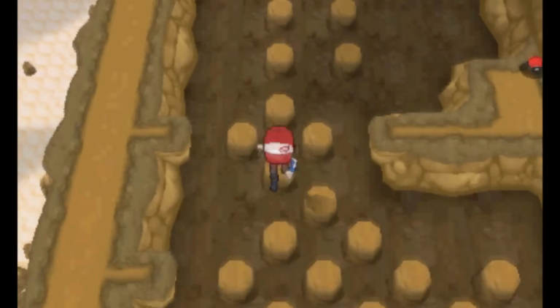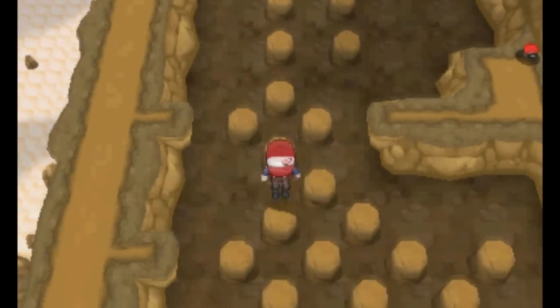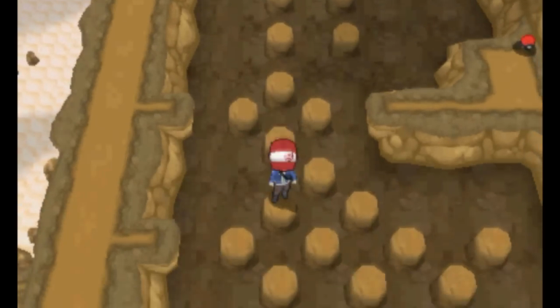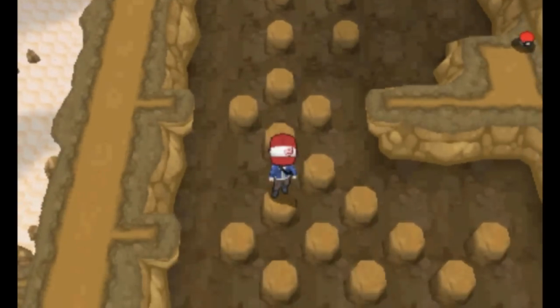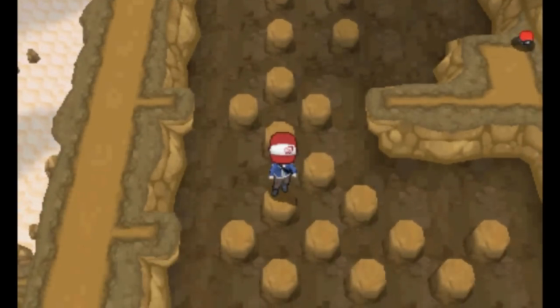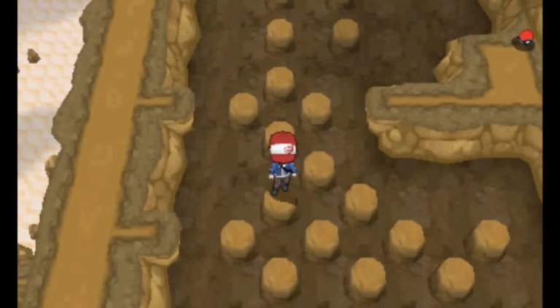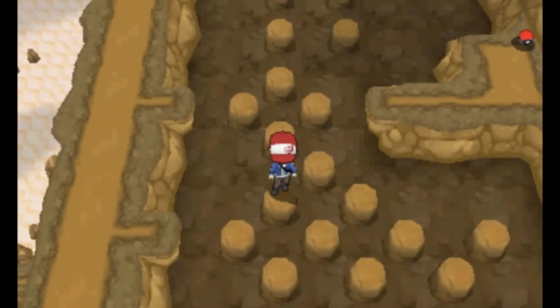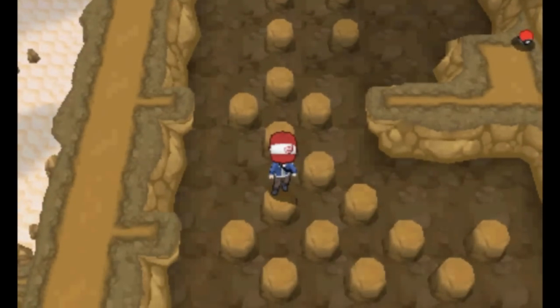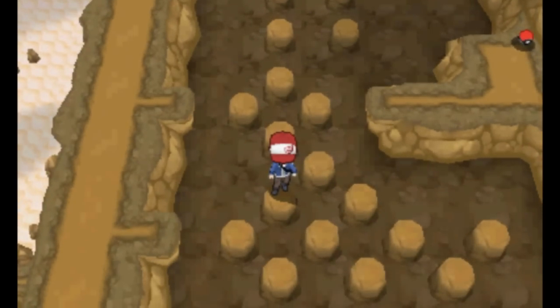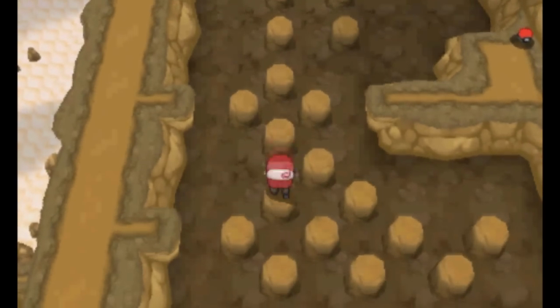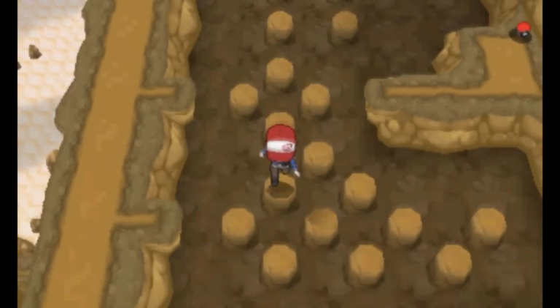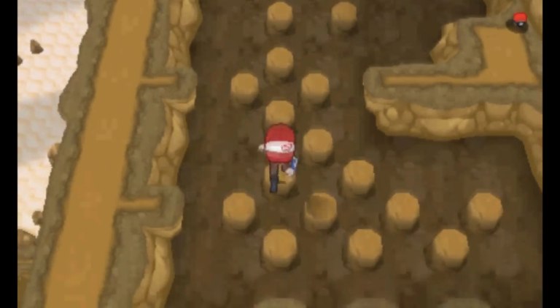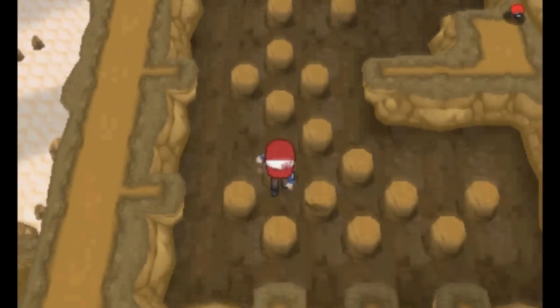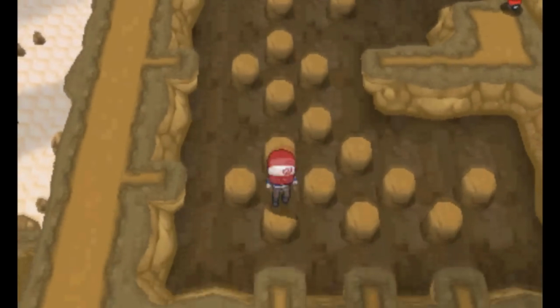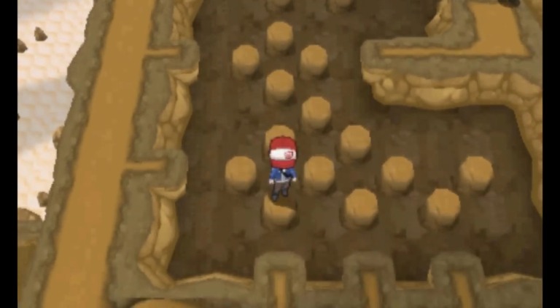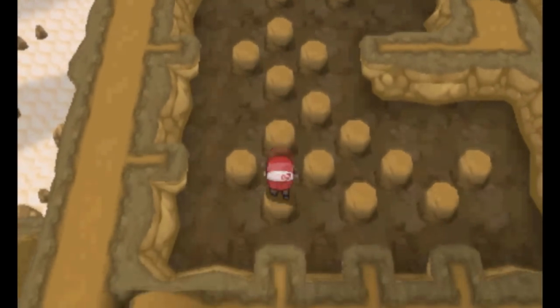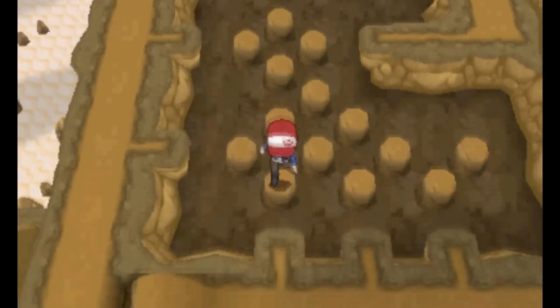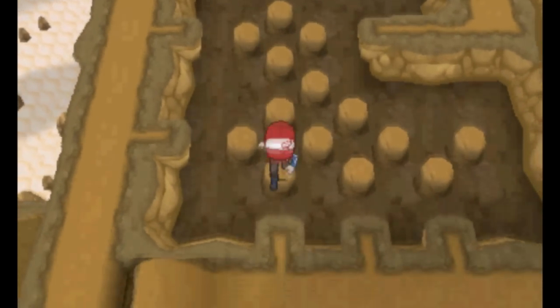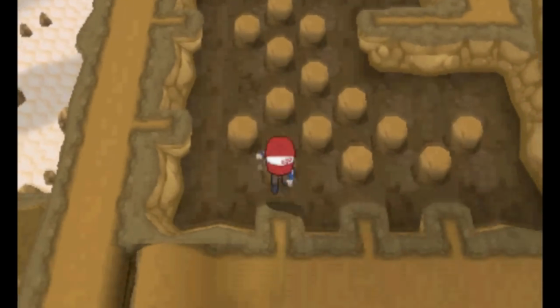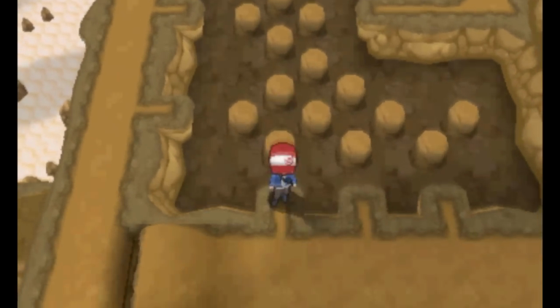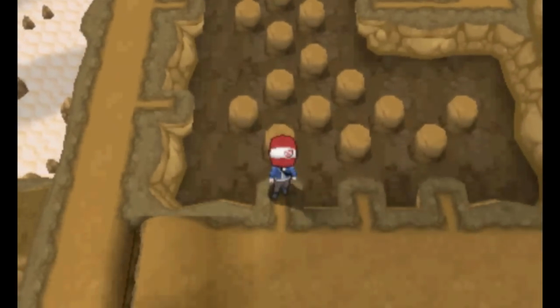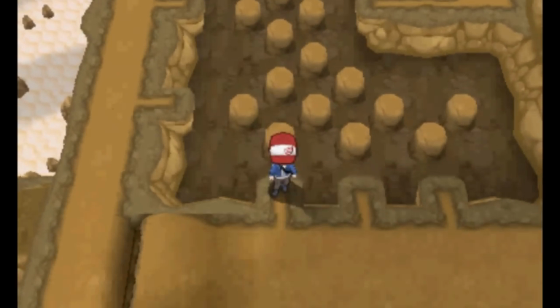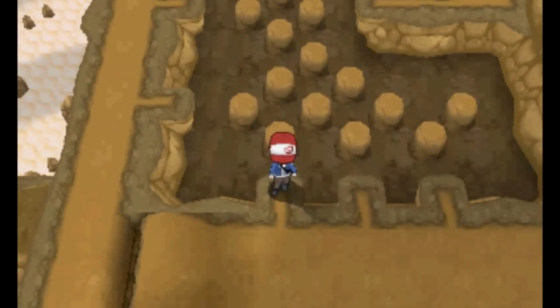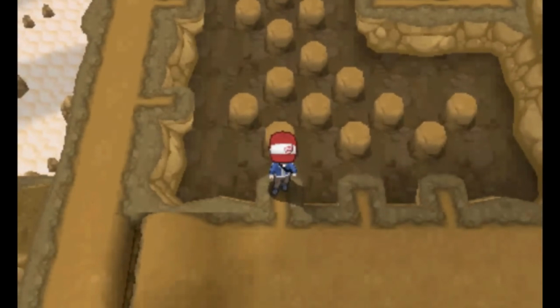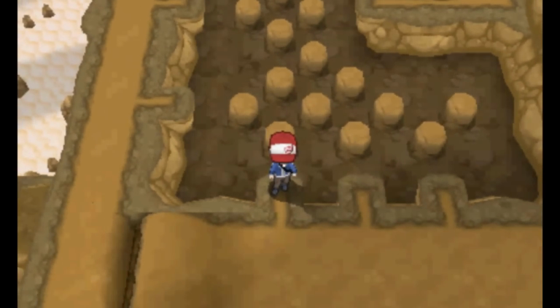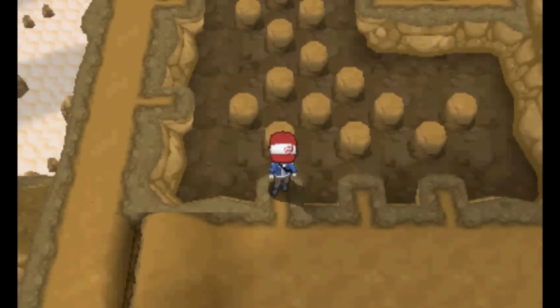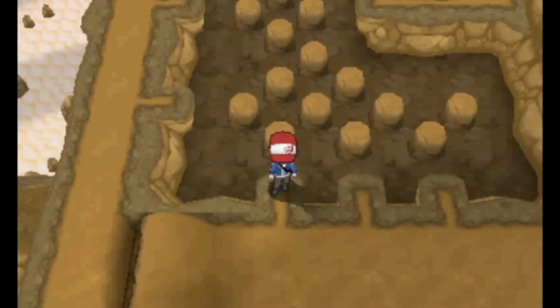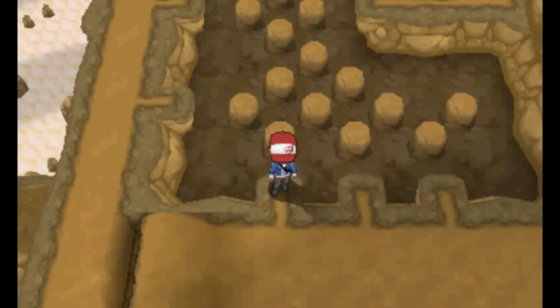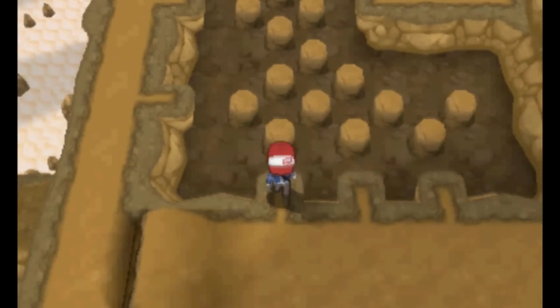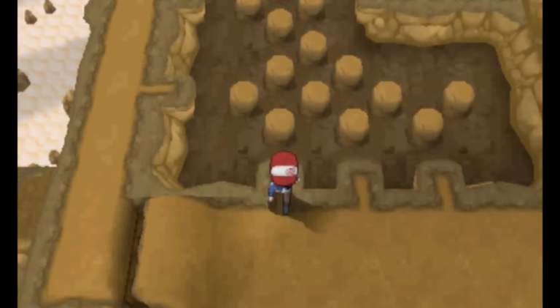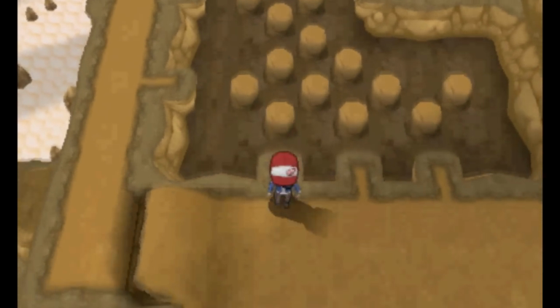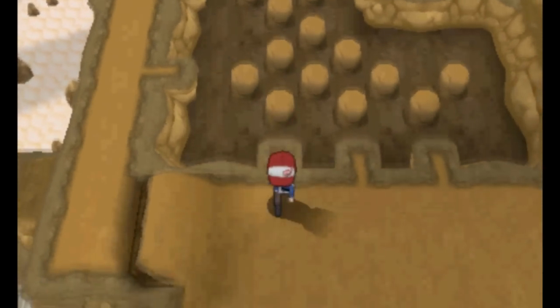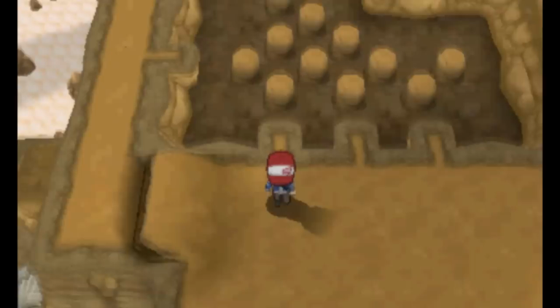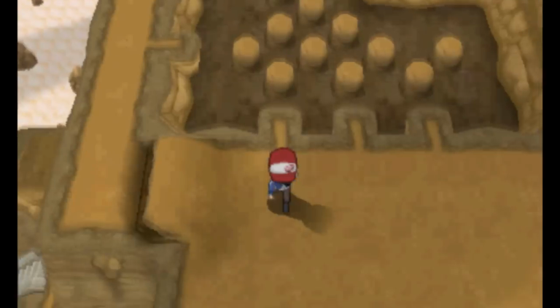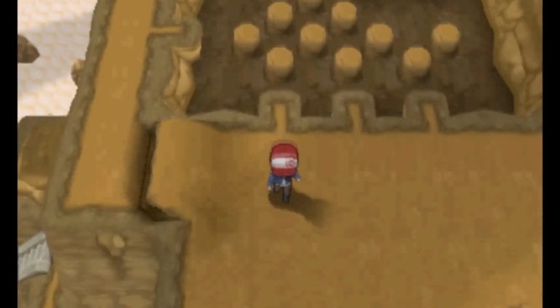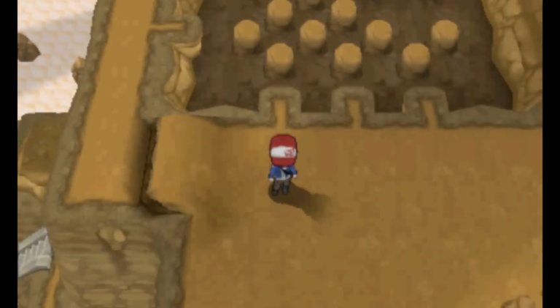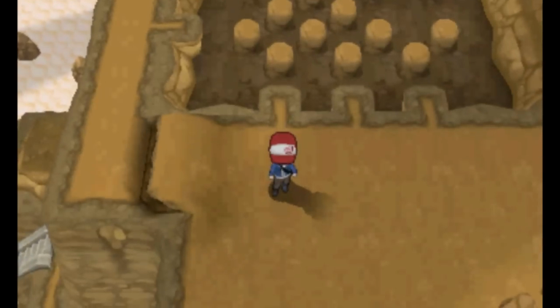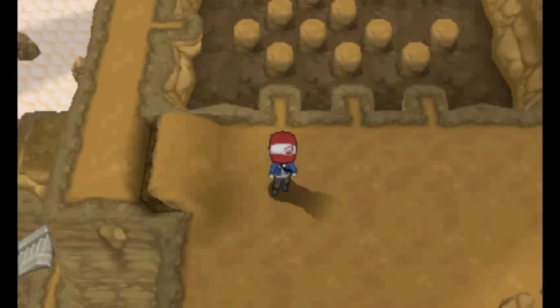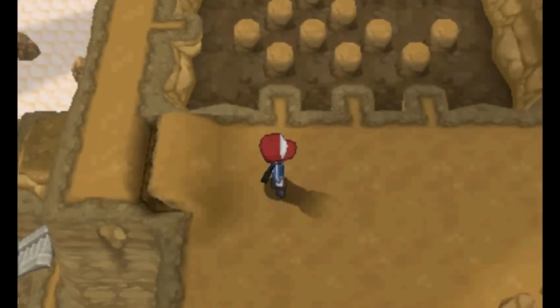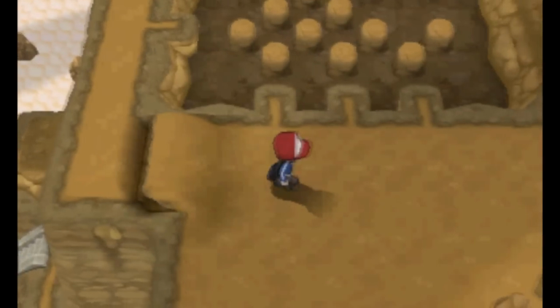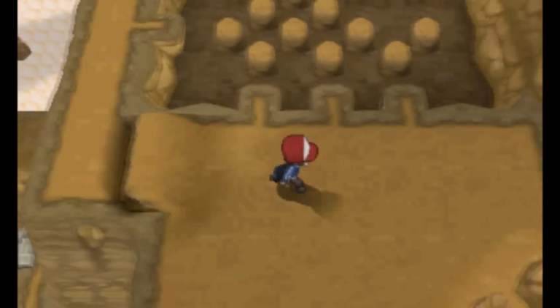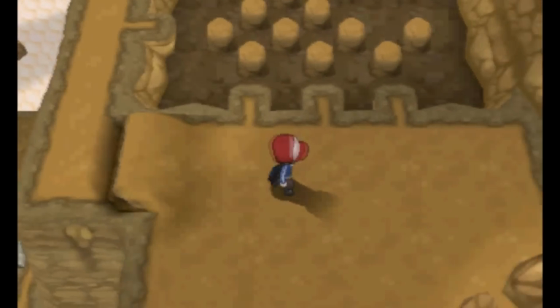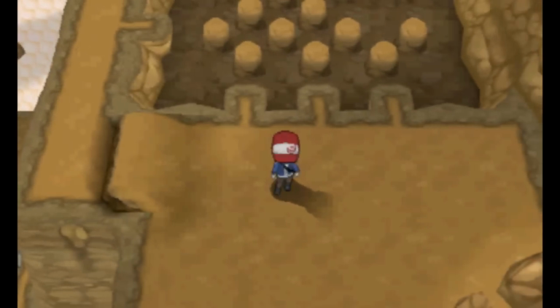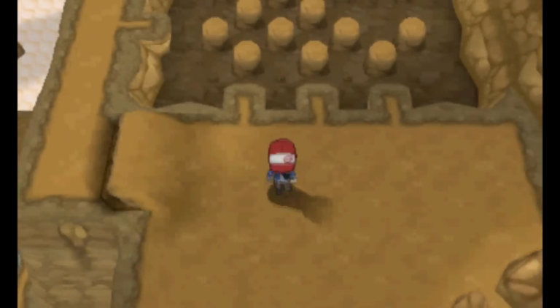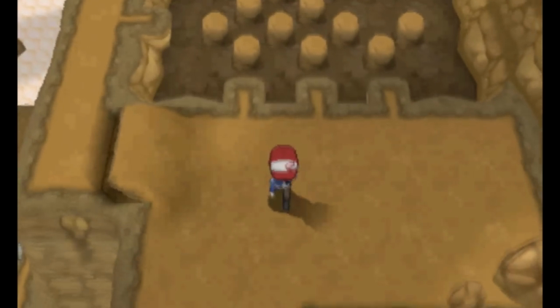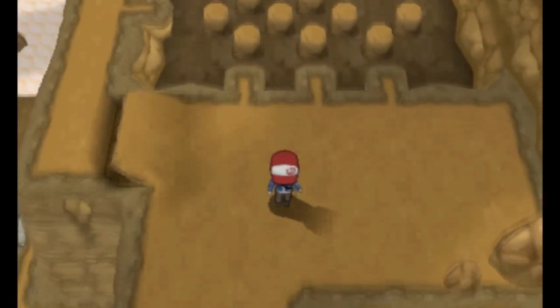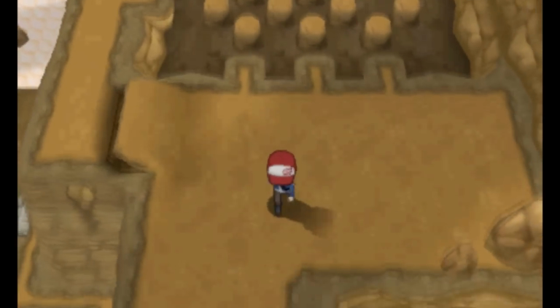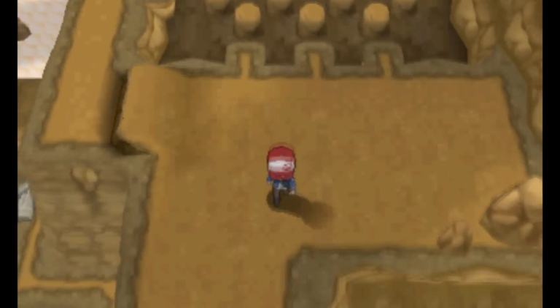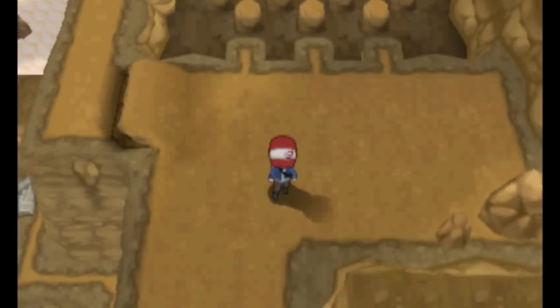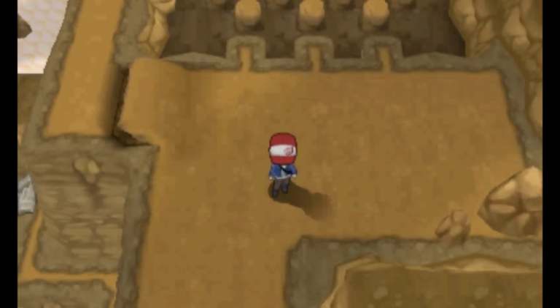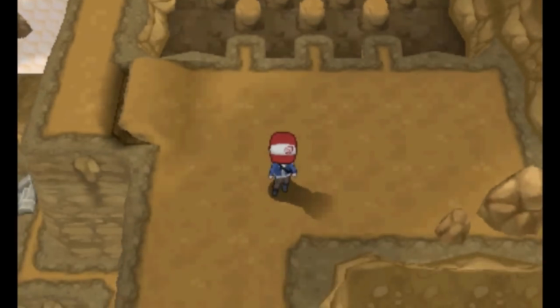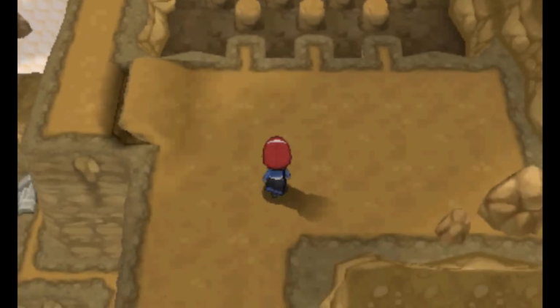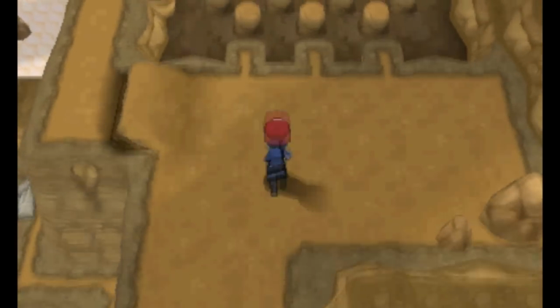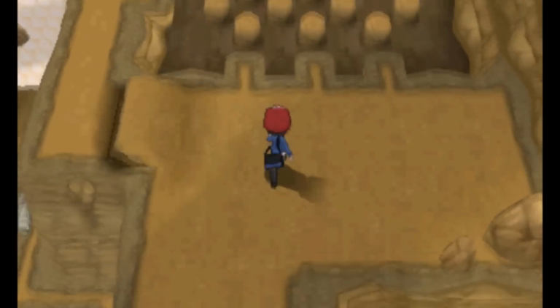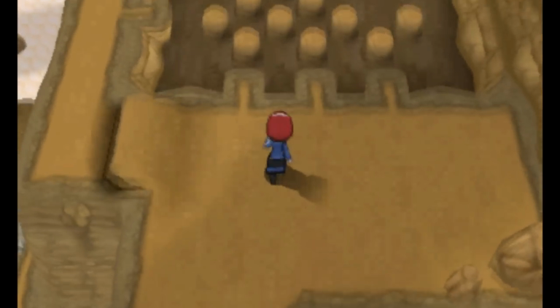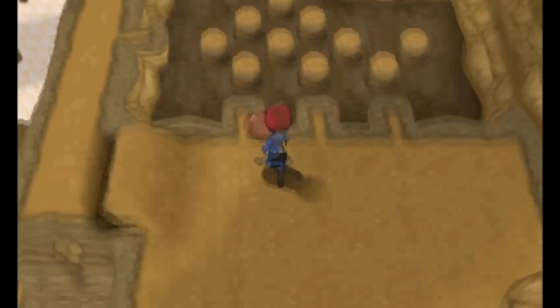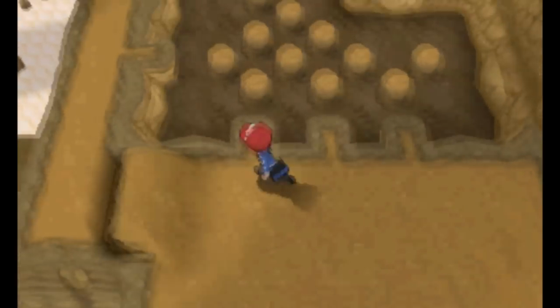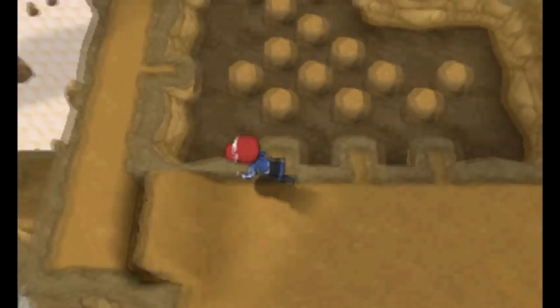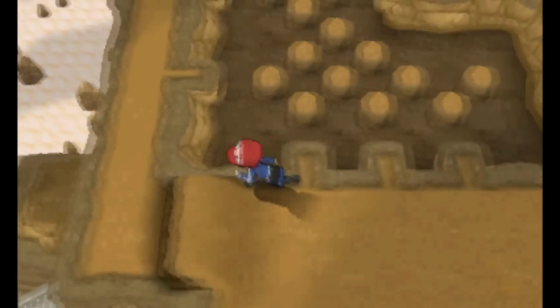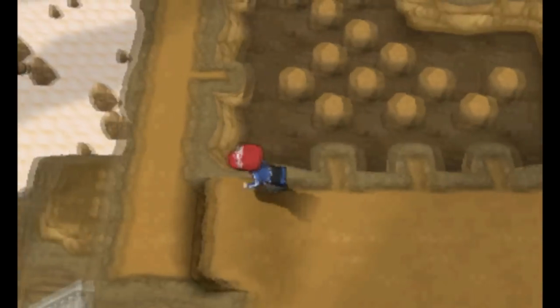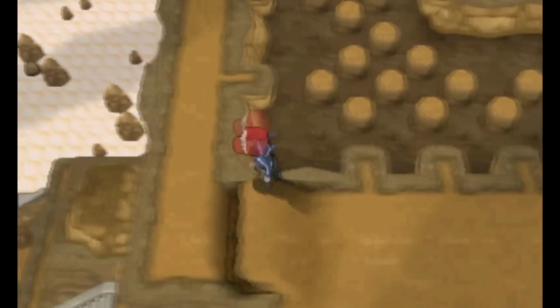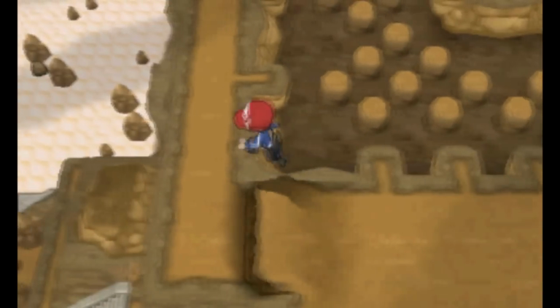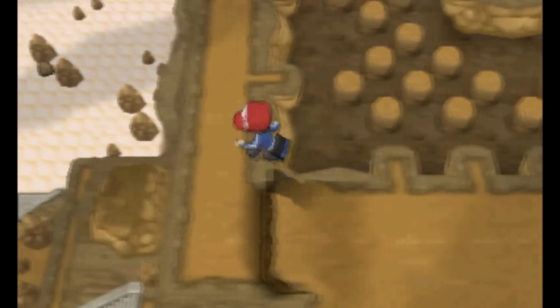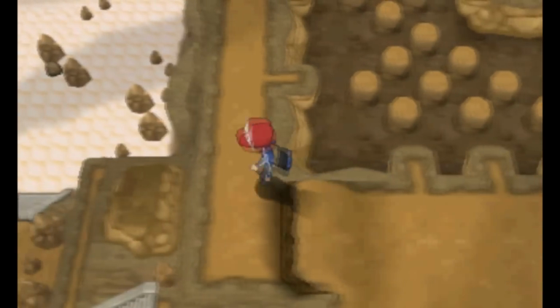Continuing on down the route, you'll find a Leaf Stone in the Stone Jumping section. Work your way down and back around to get to the small ledge where it lies.